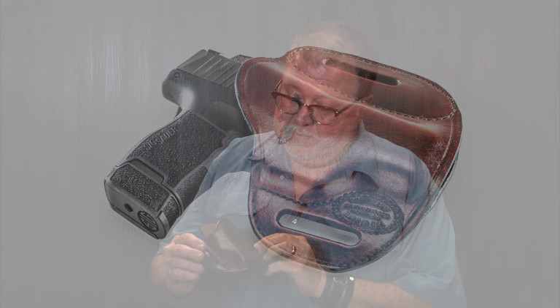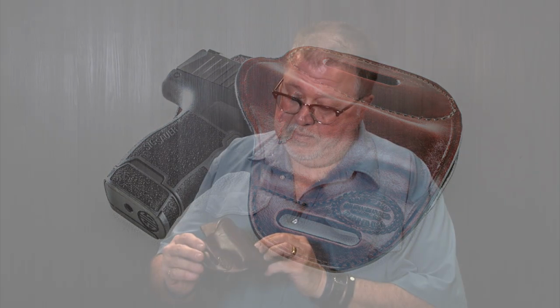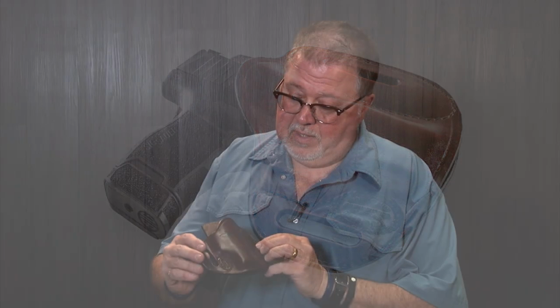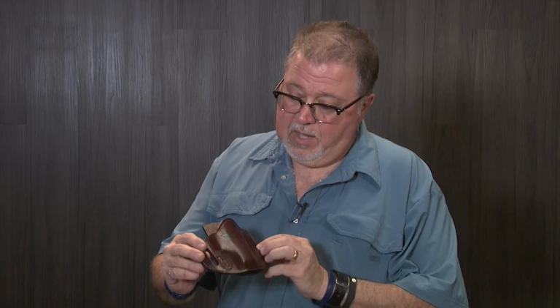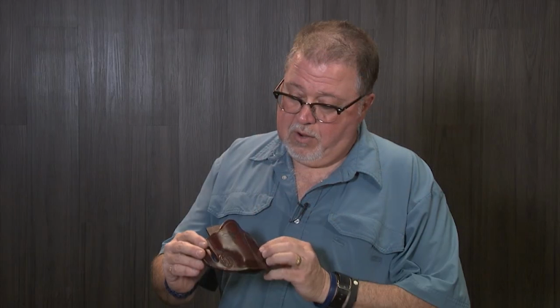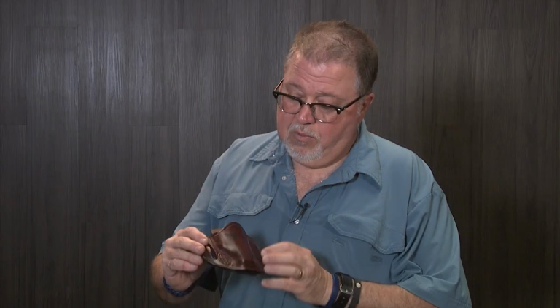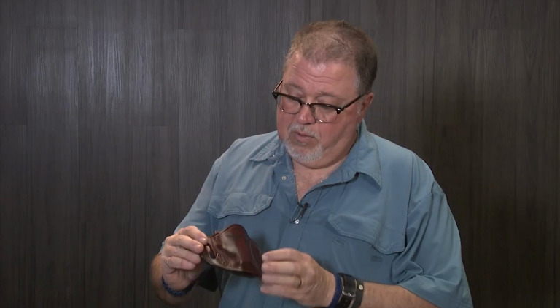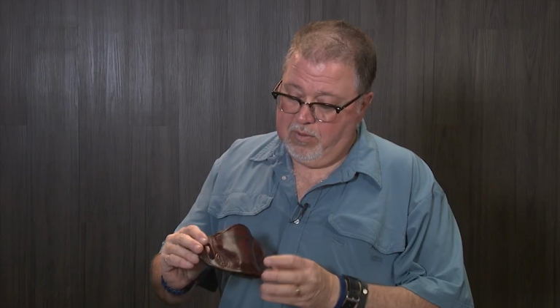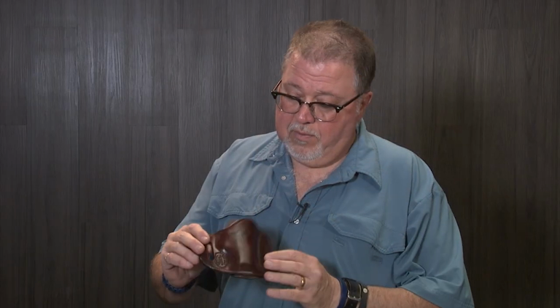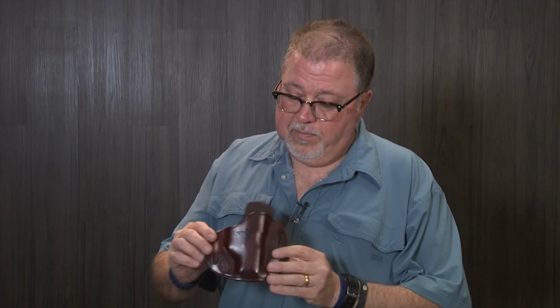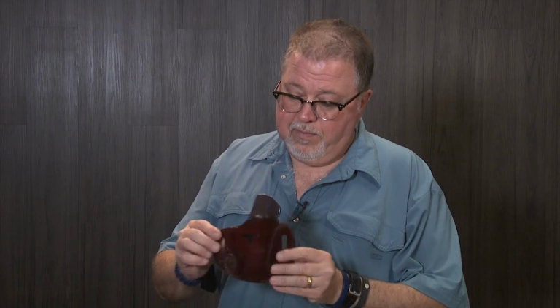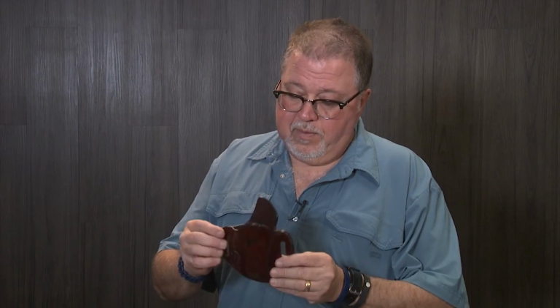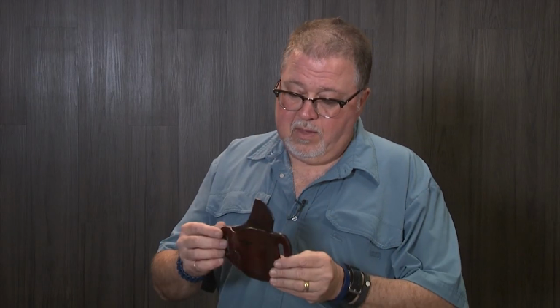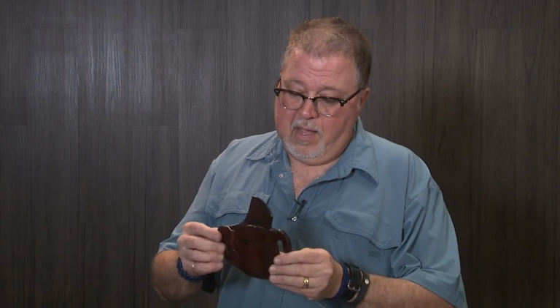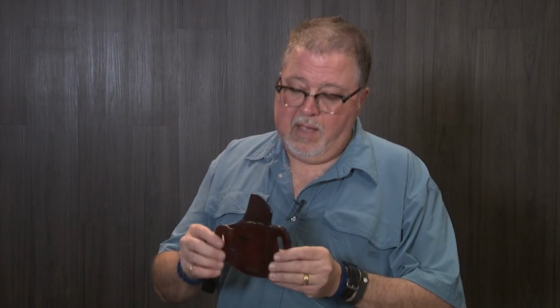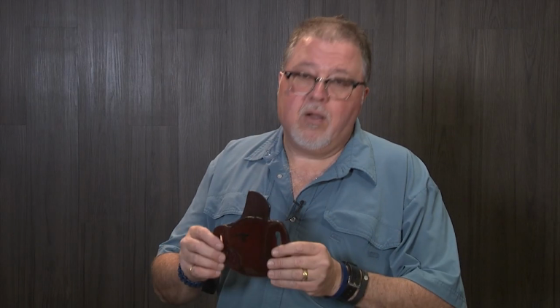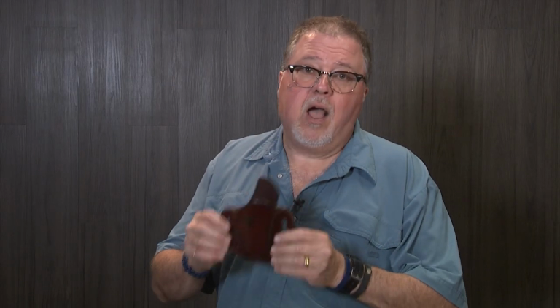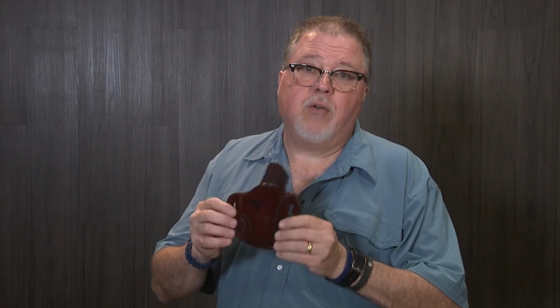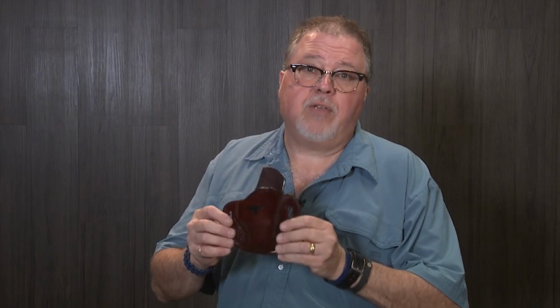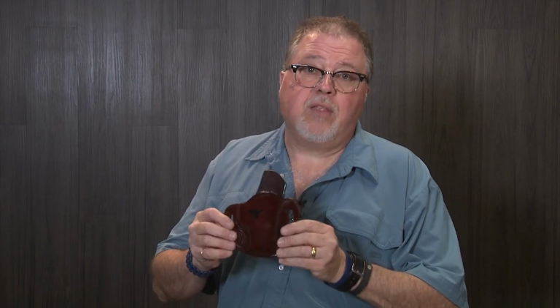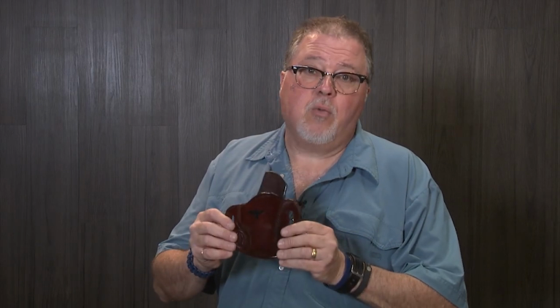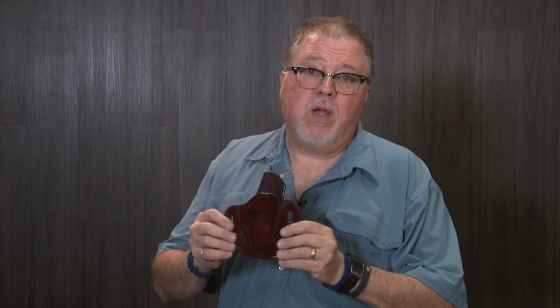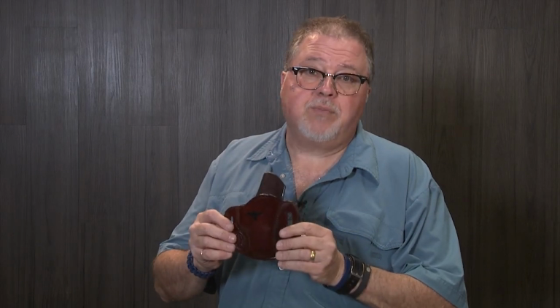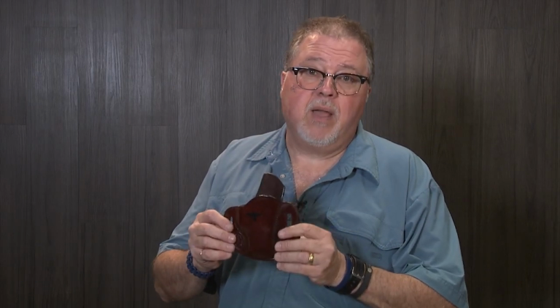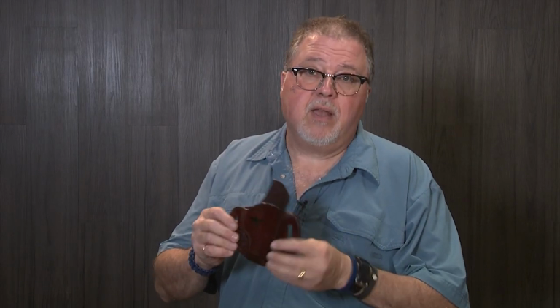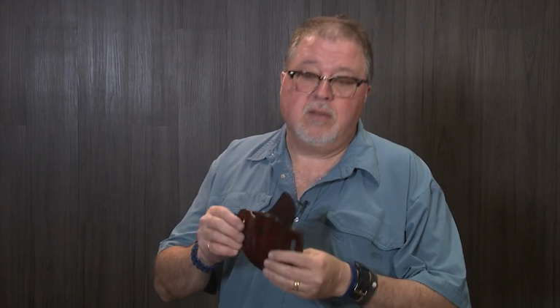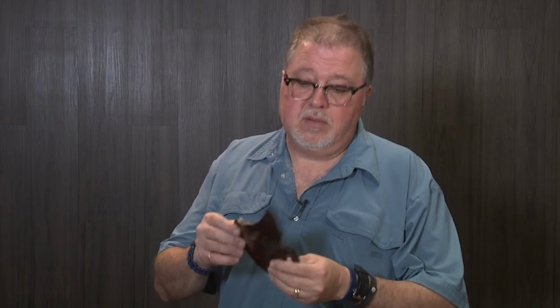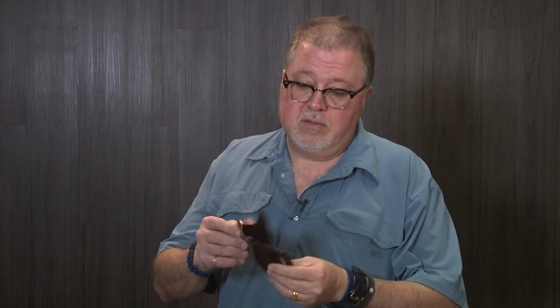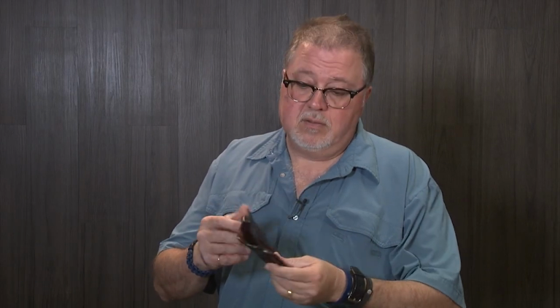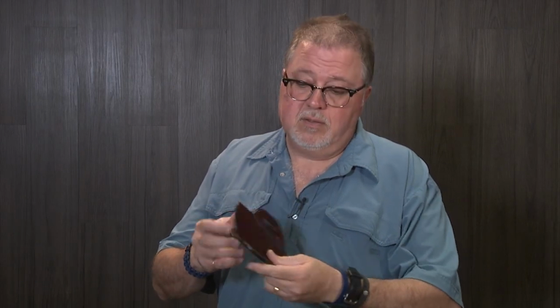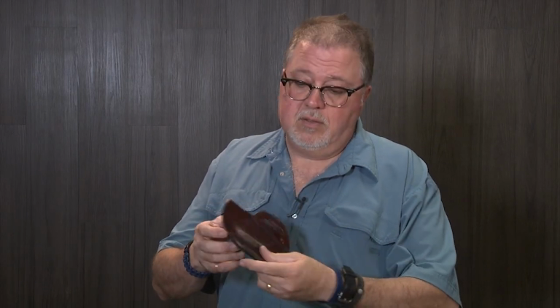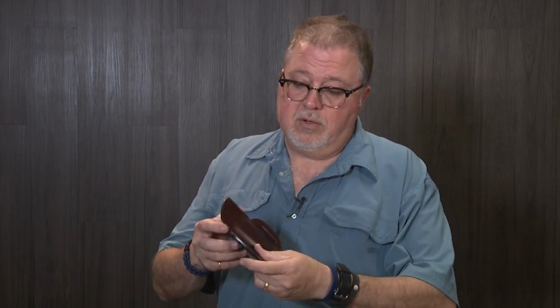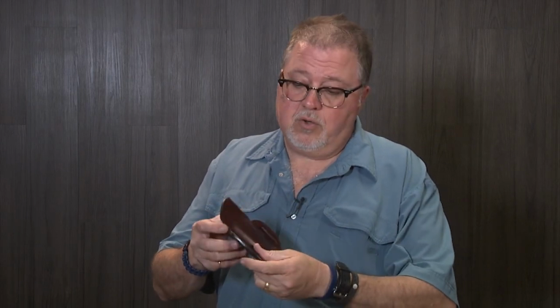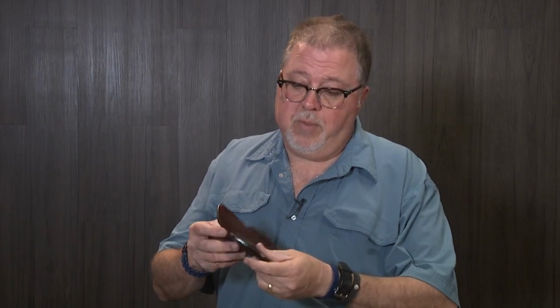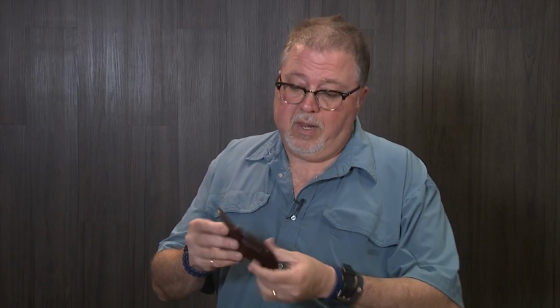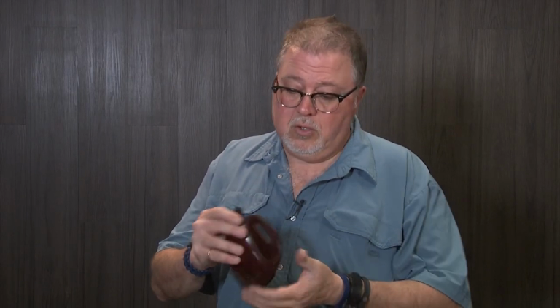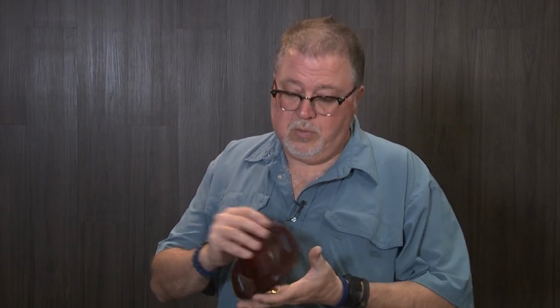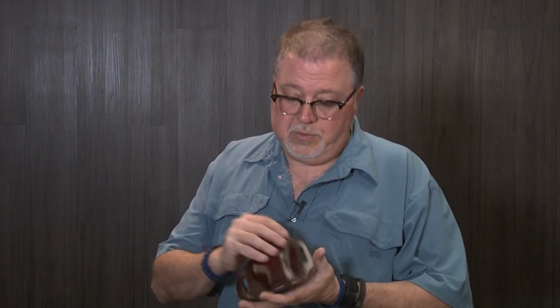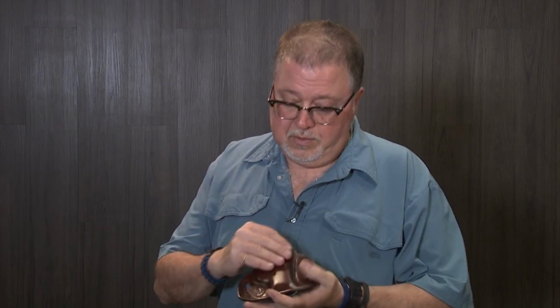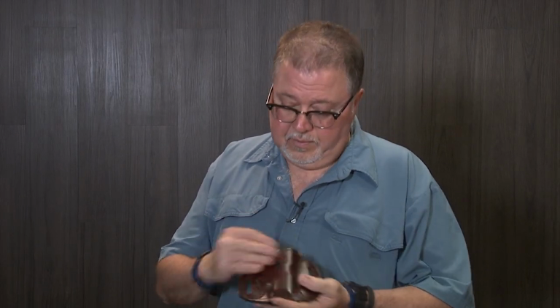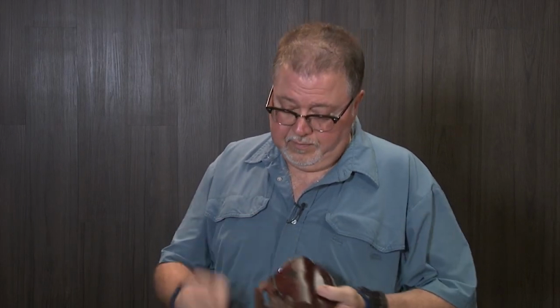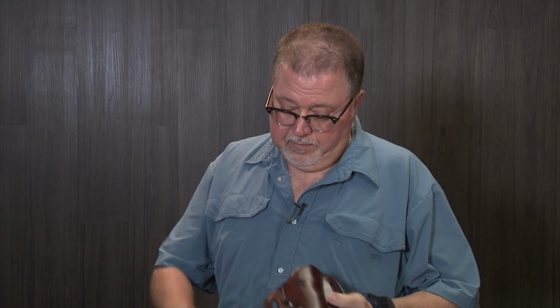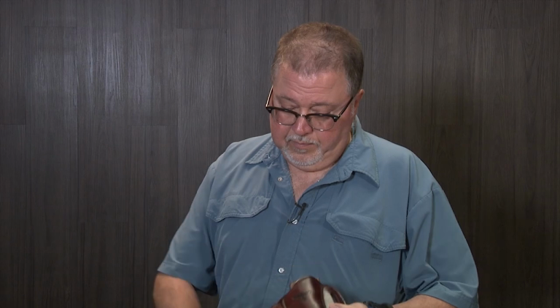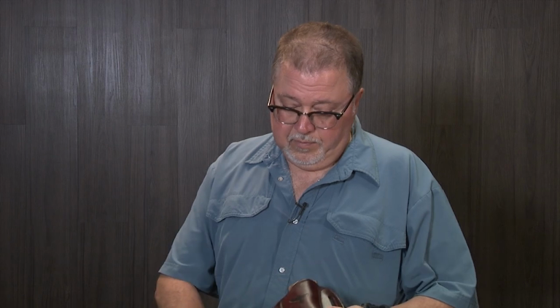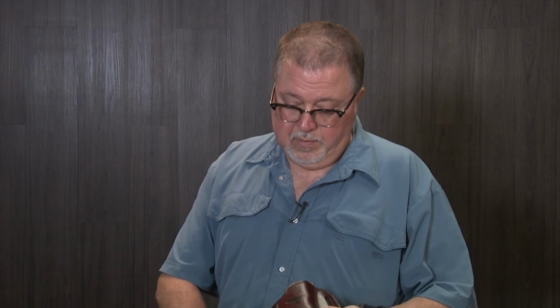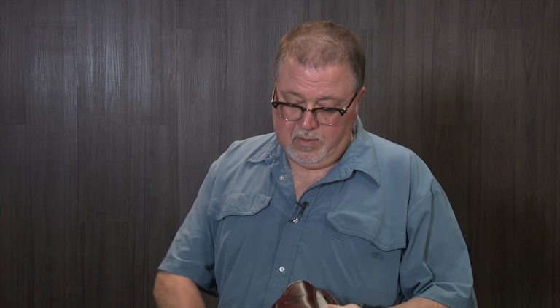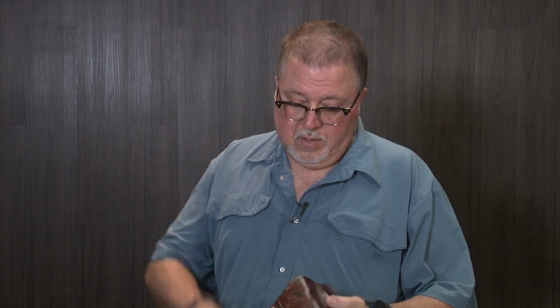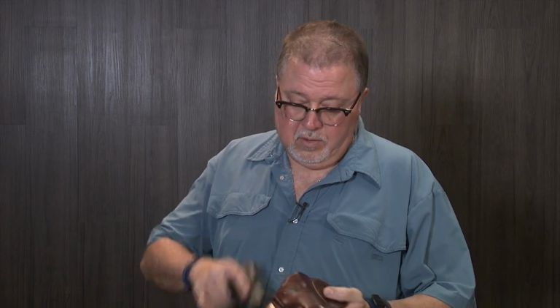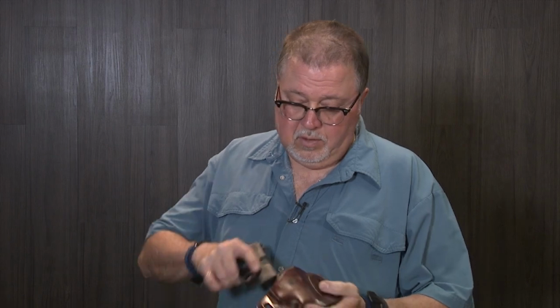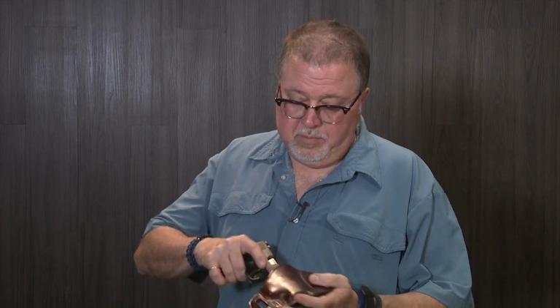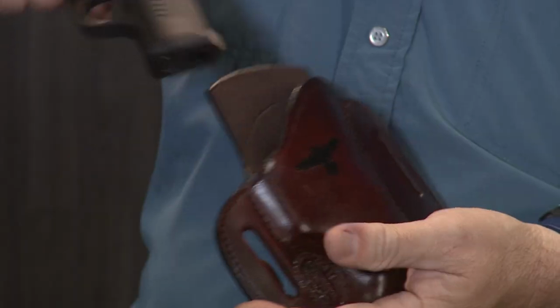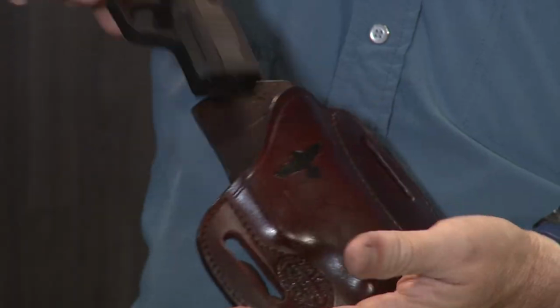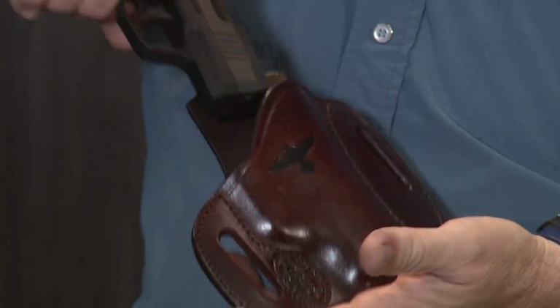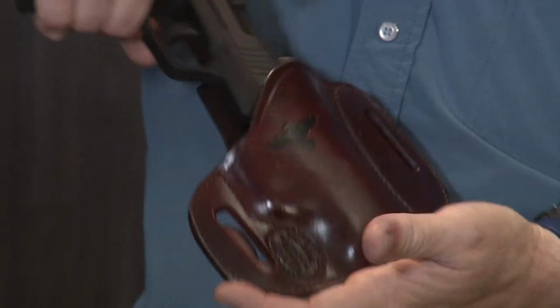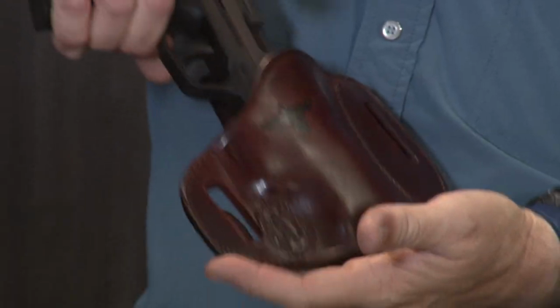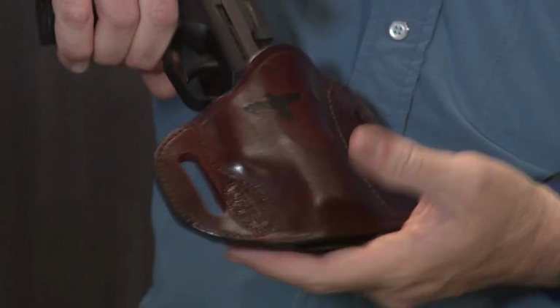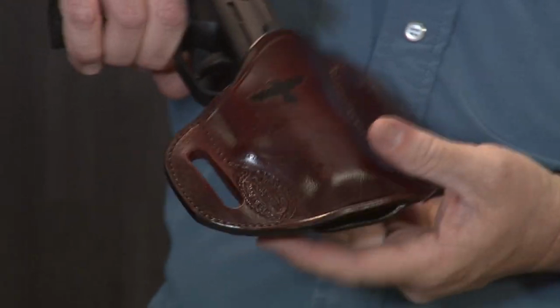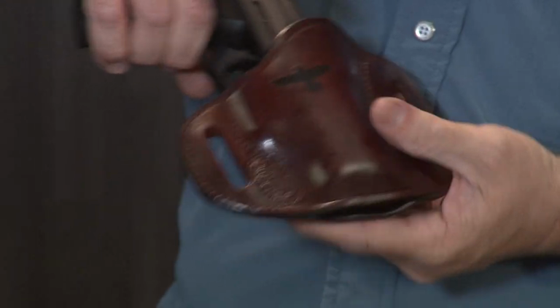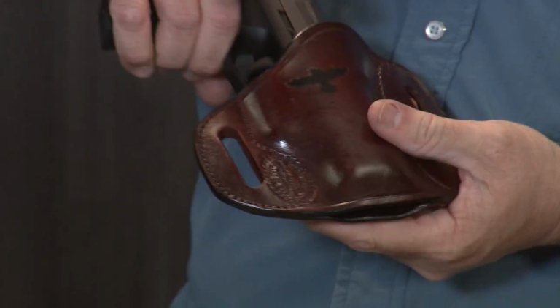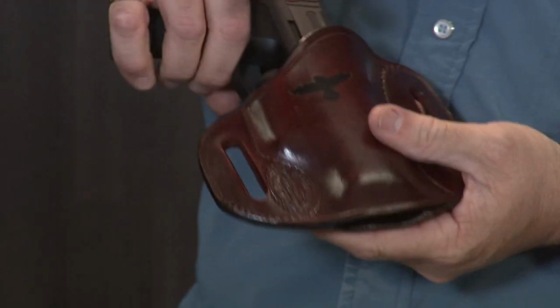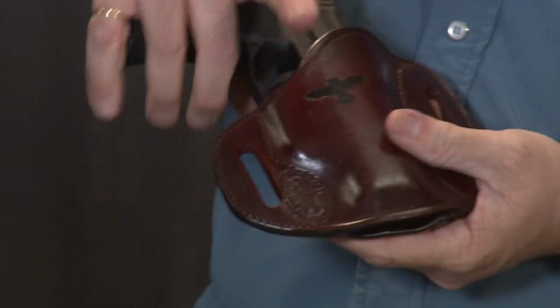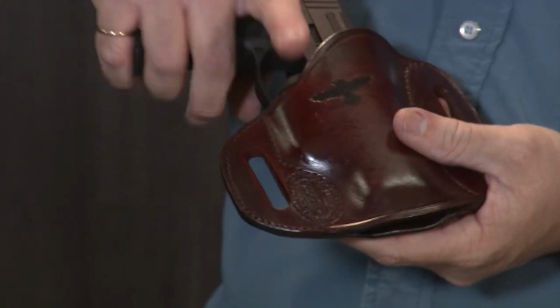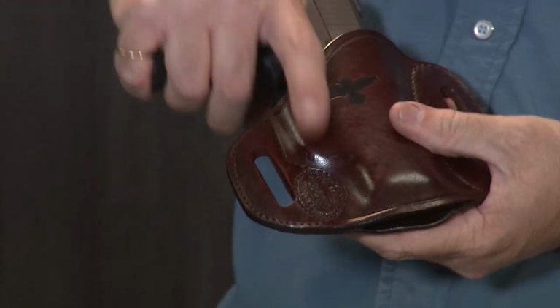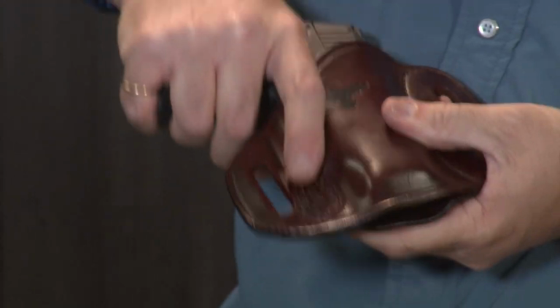Isn't that cool? Outside the waistband, two belt loops, the pistol fits perfectly in it.